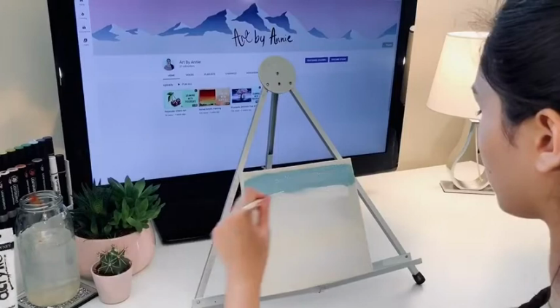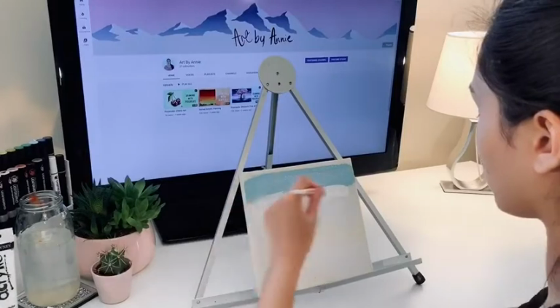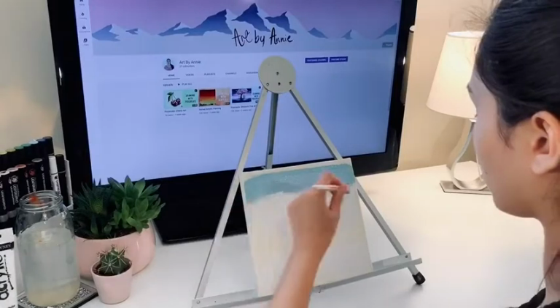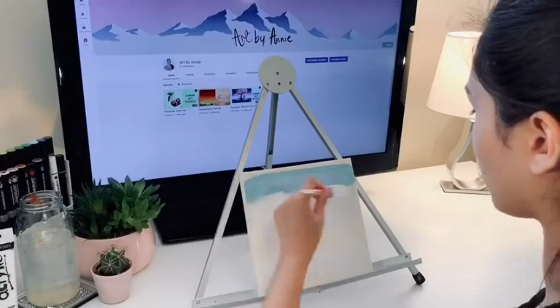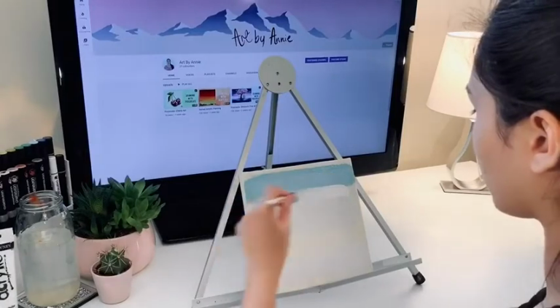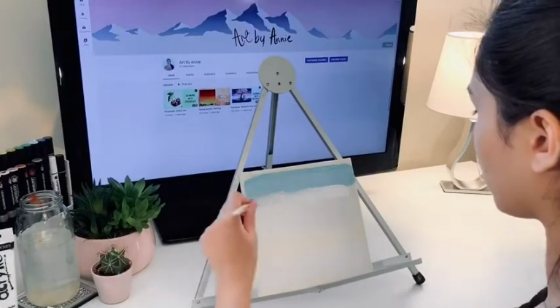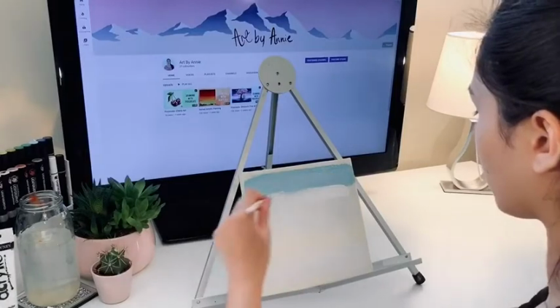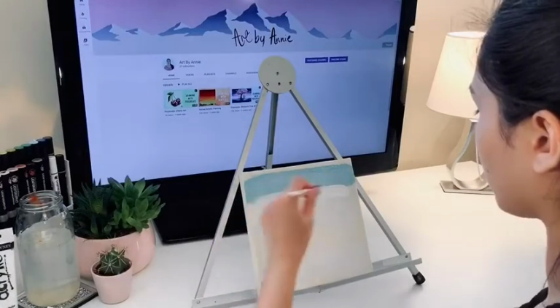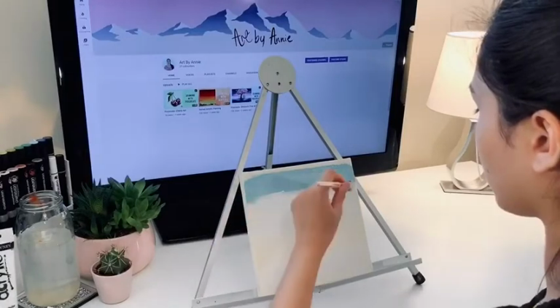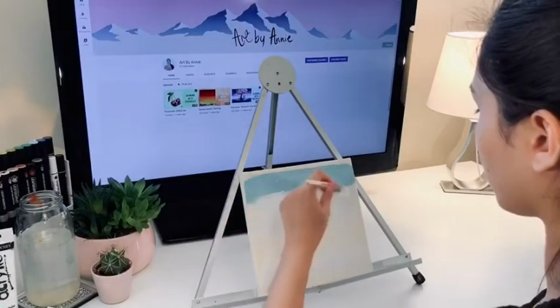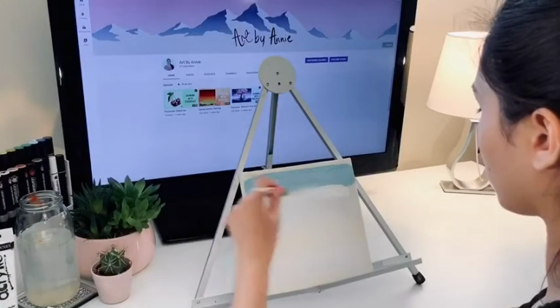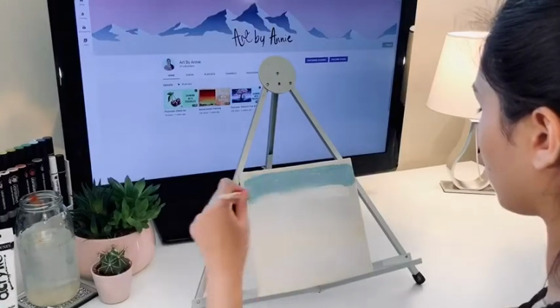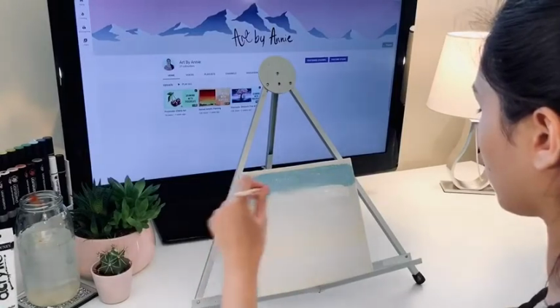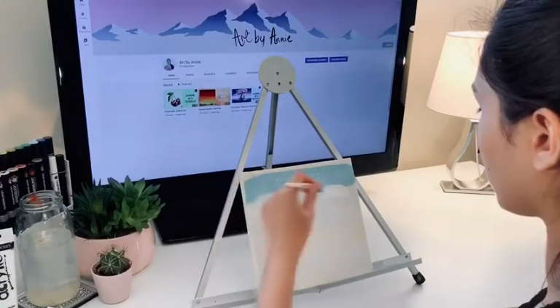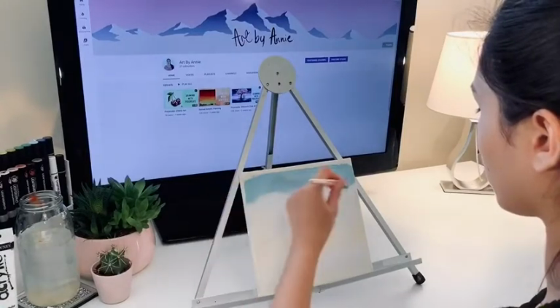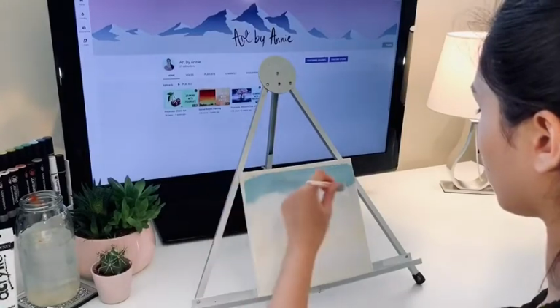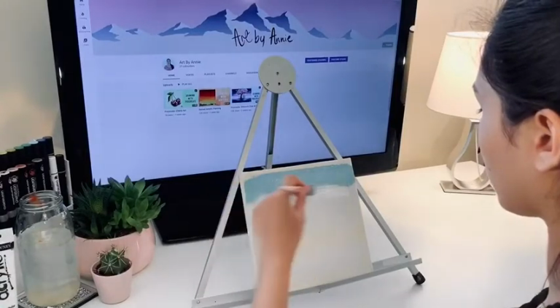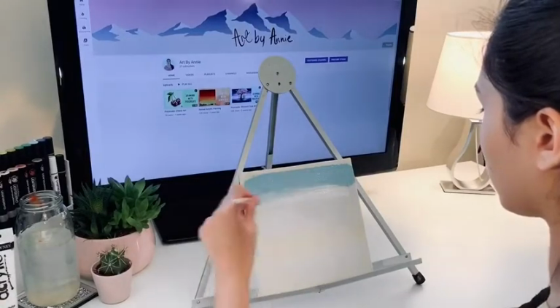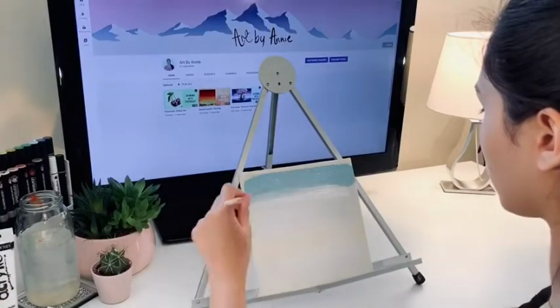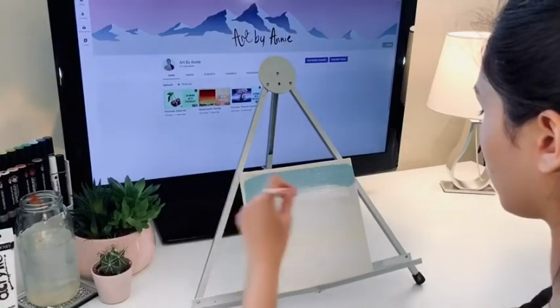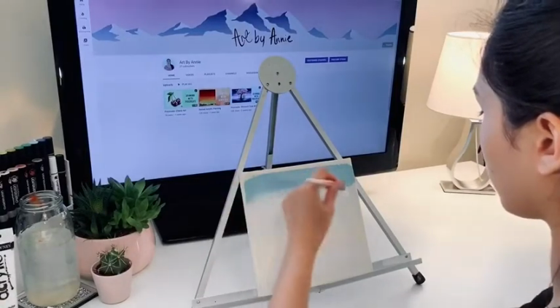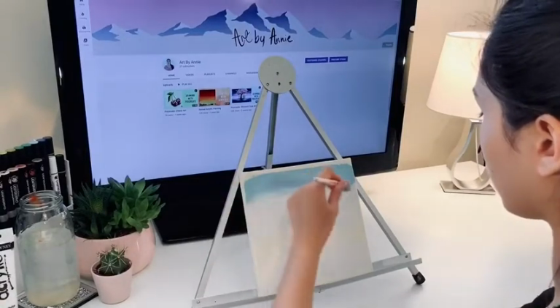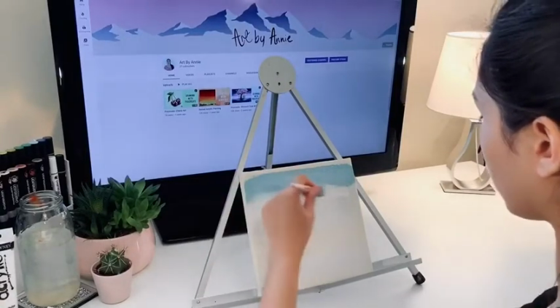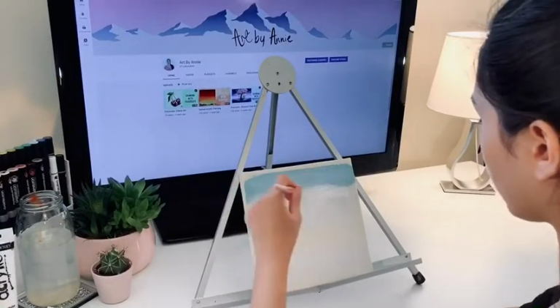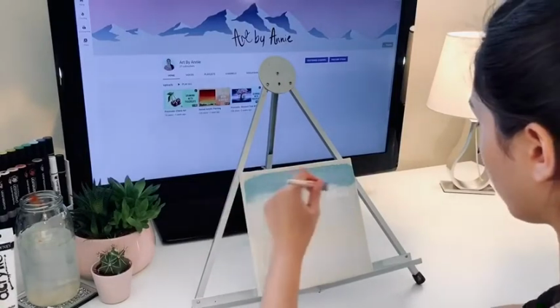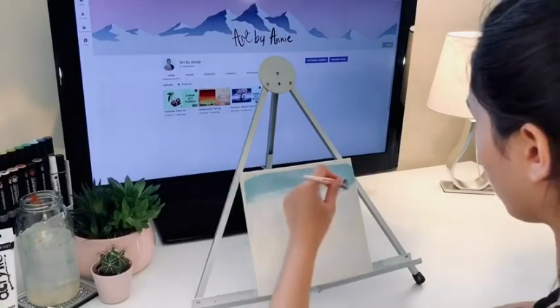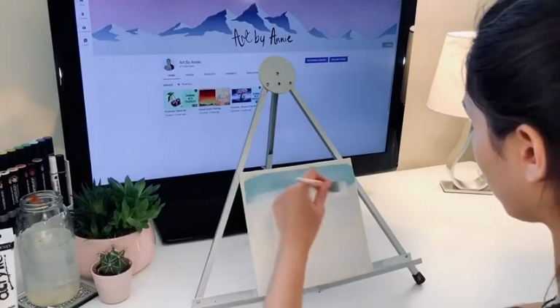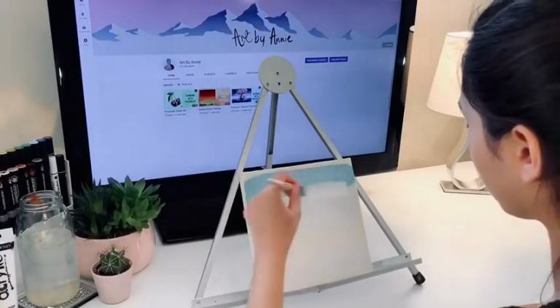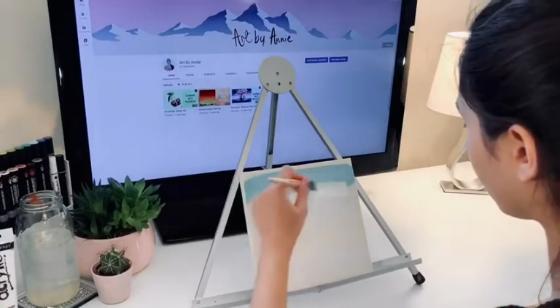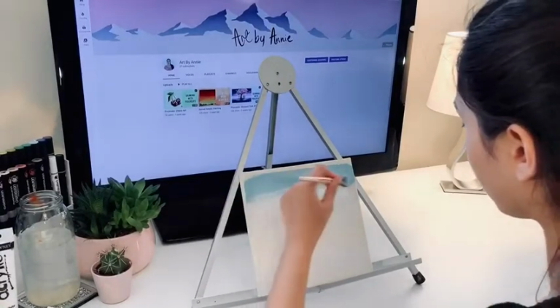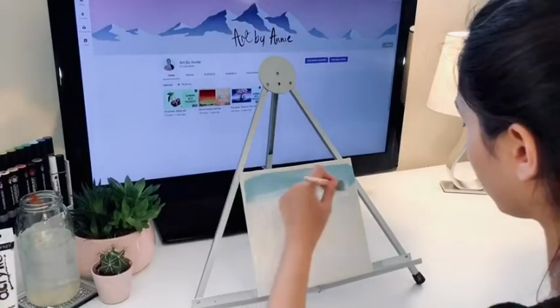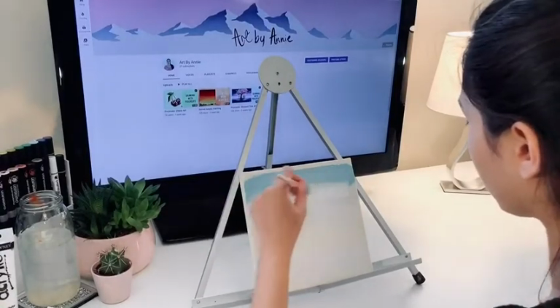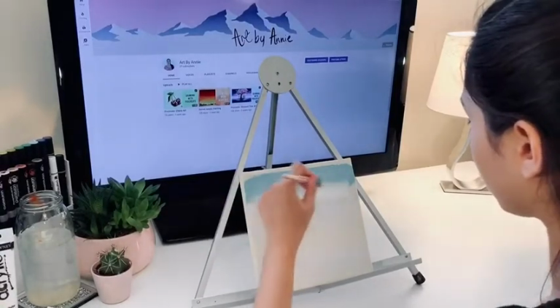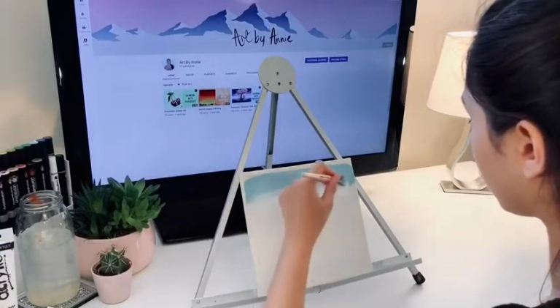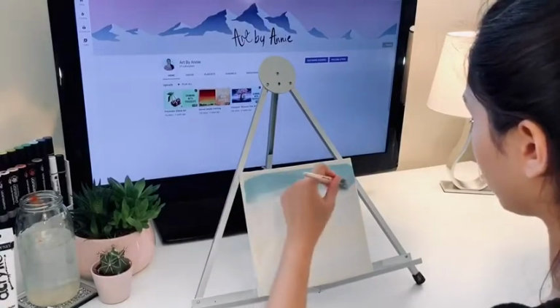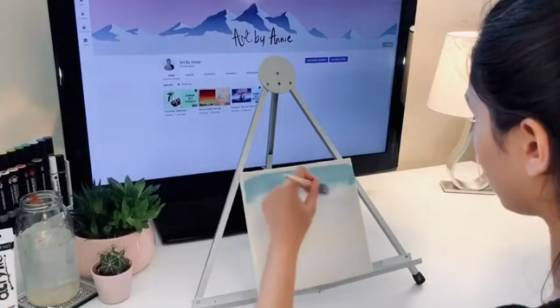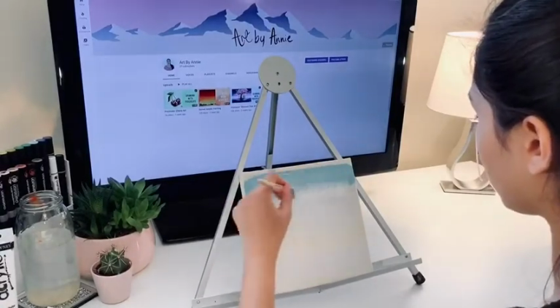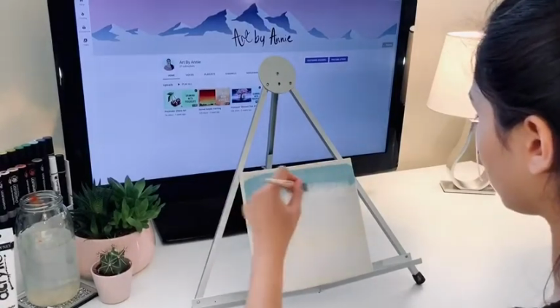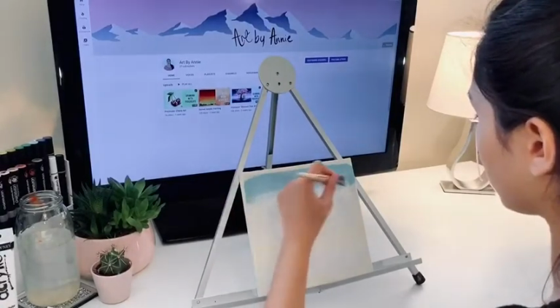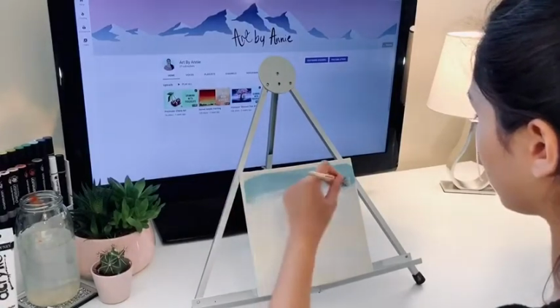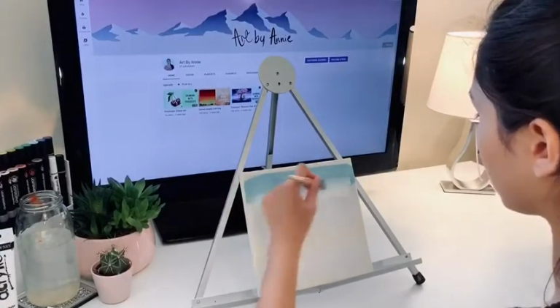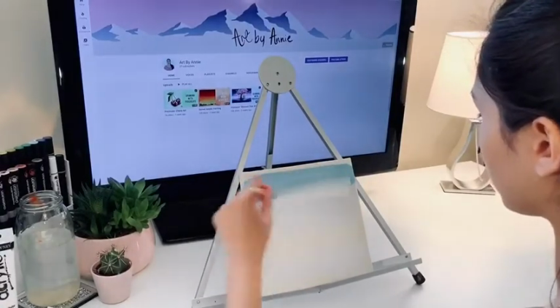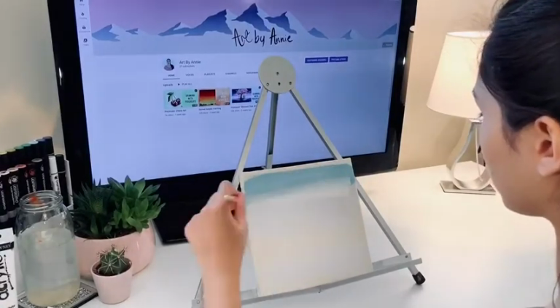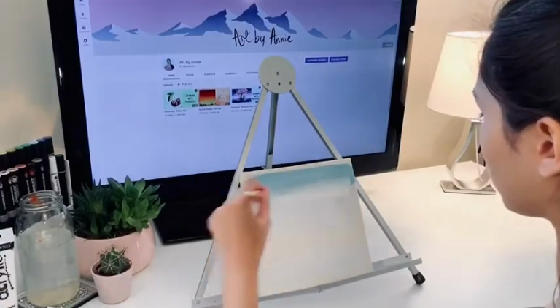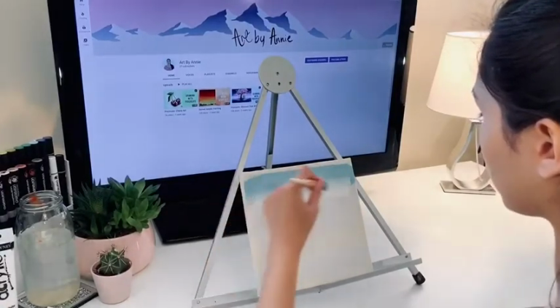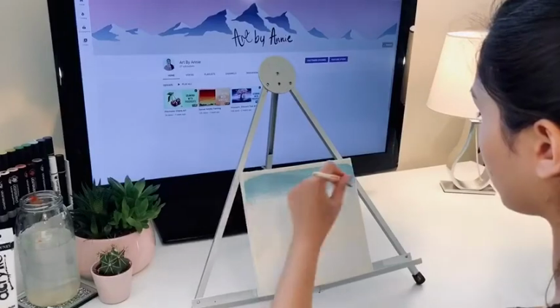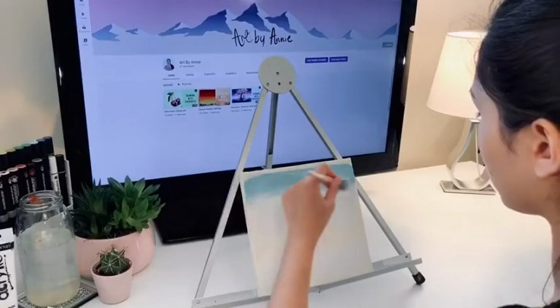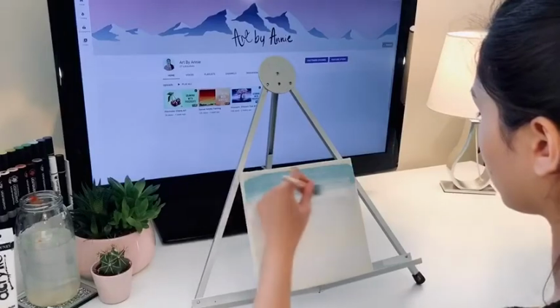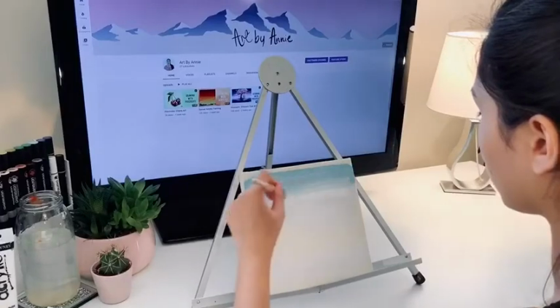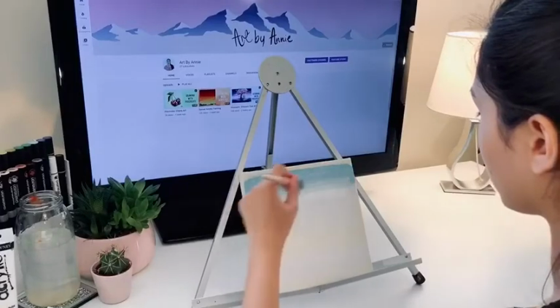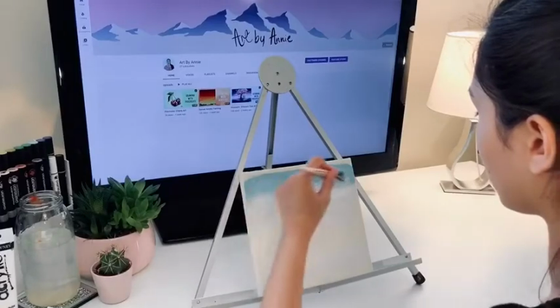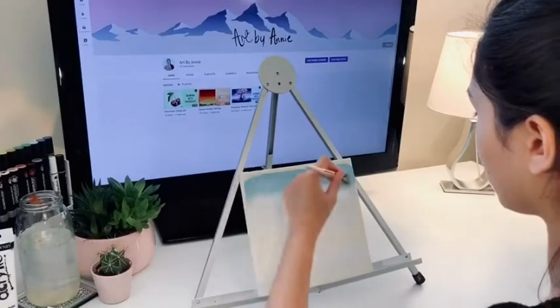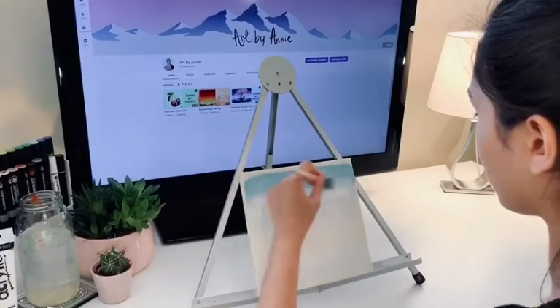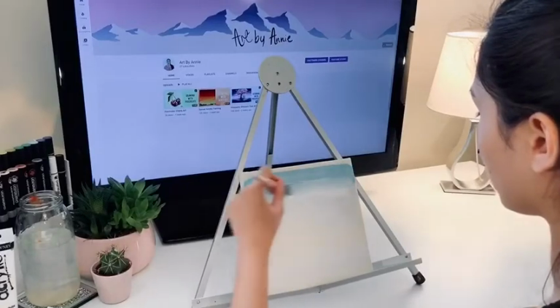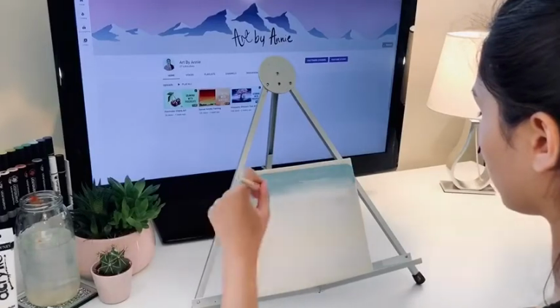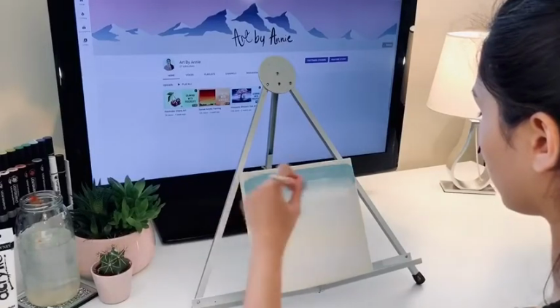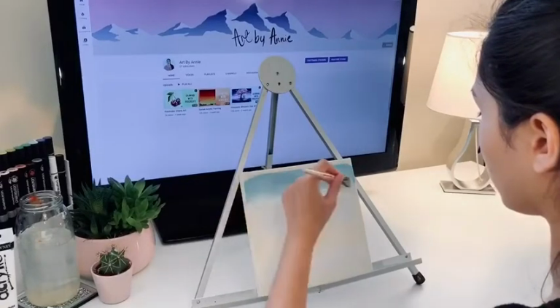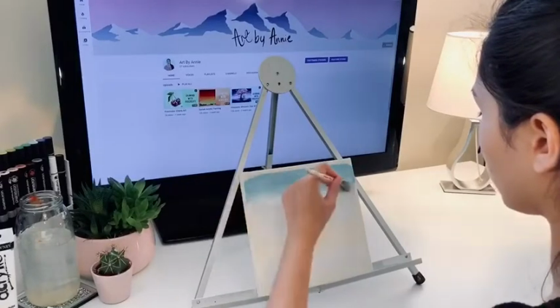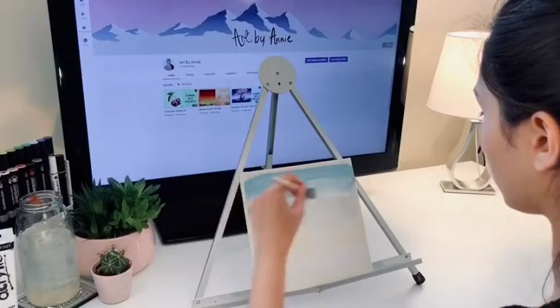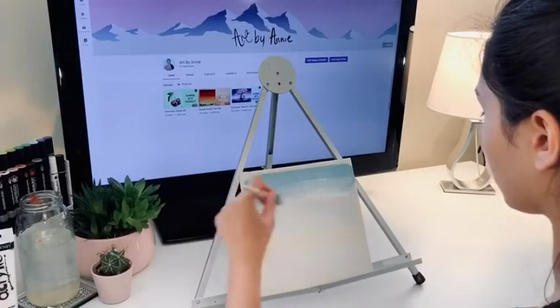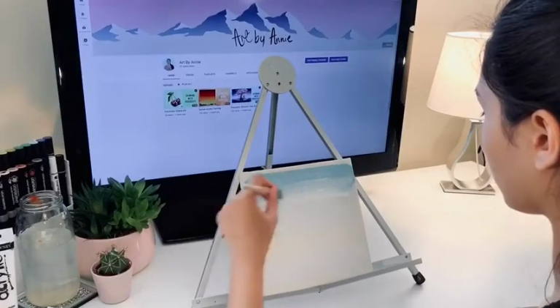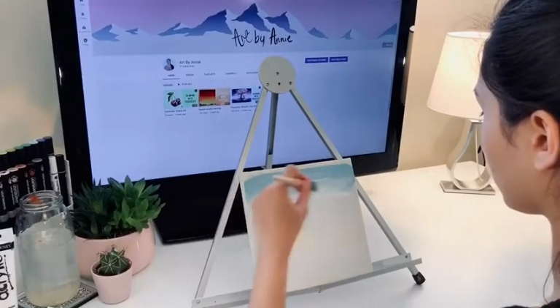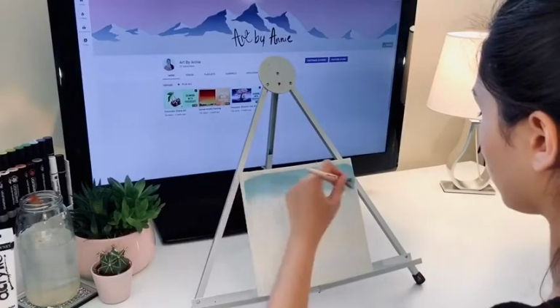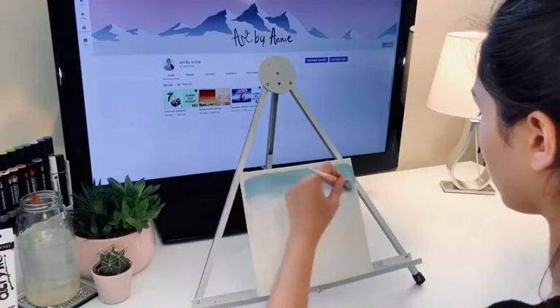When blending, remember to blend light into dark, not the other way around, otherwise your light colors will be covered and won't show through.